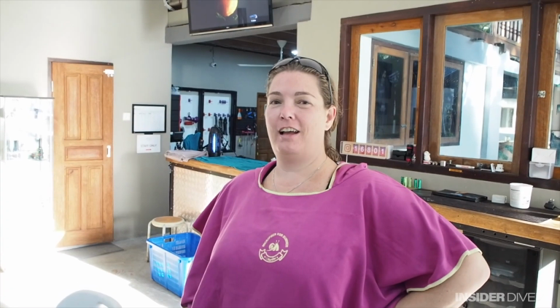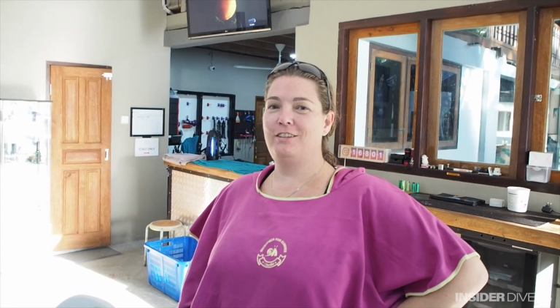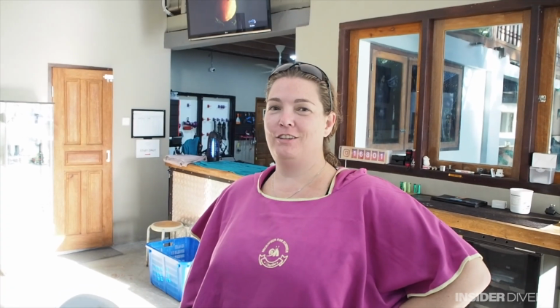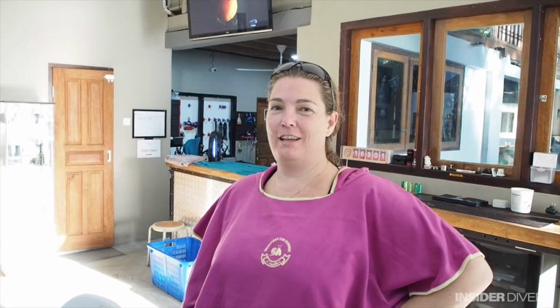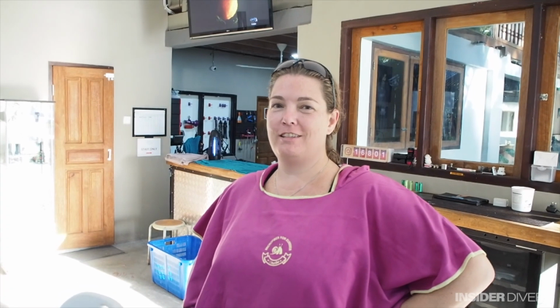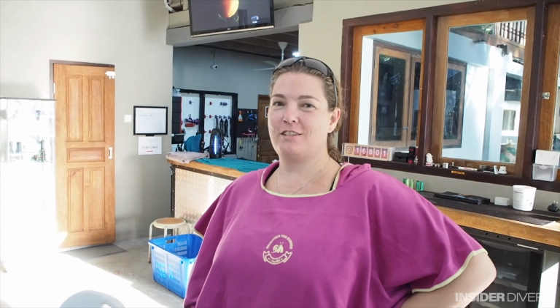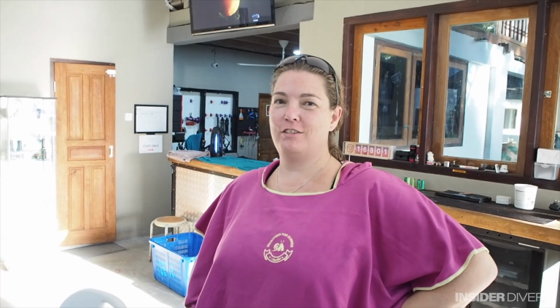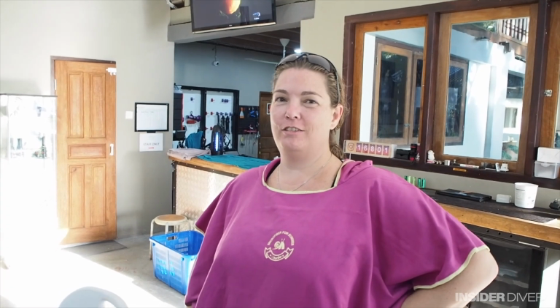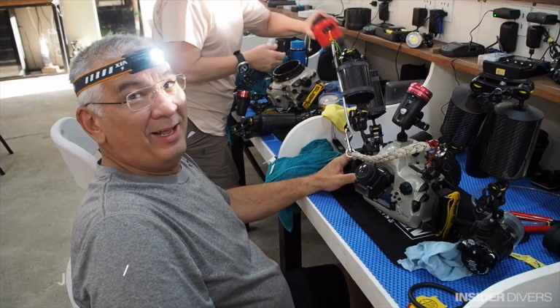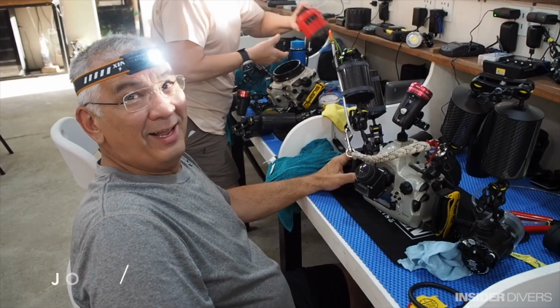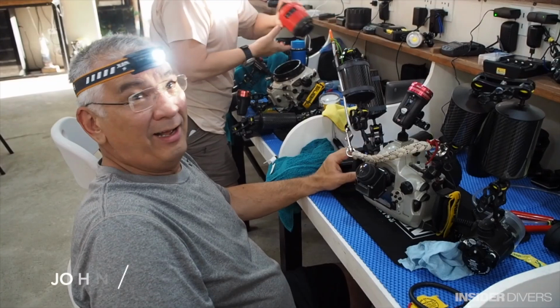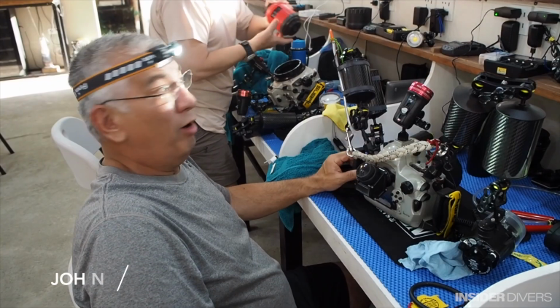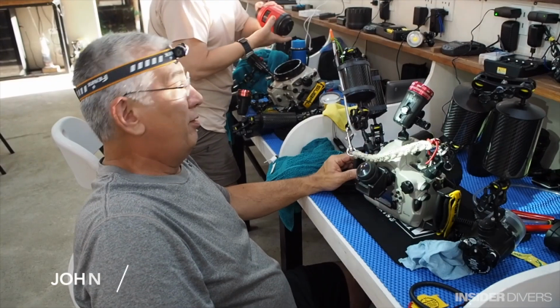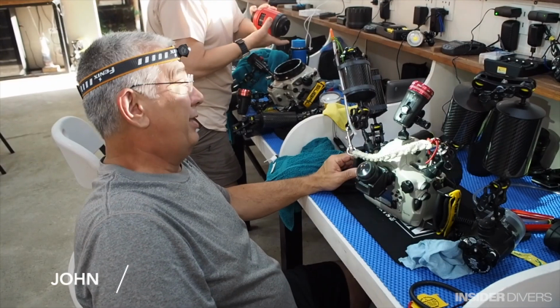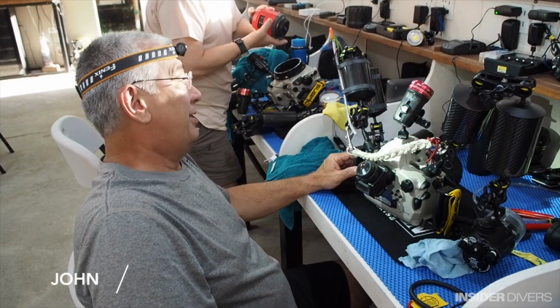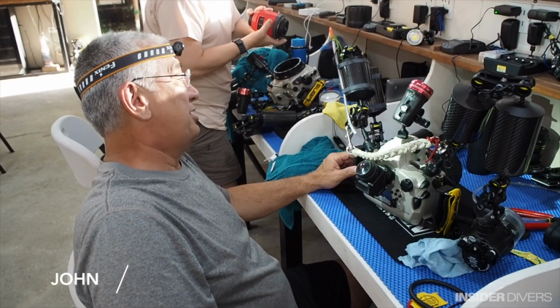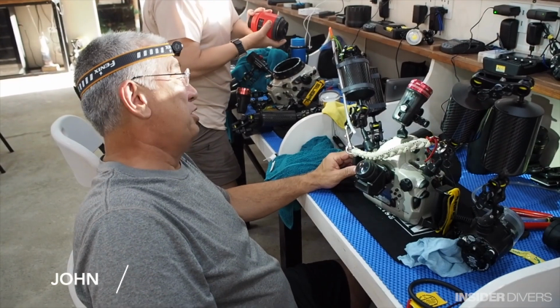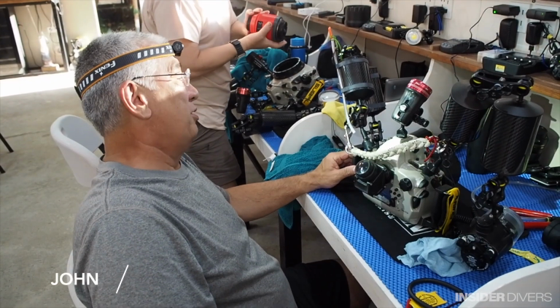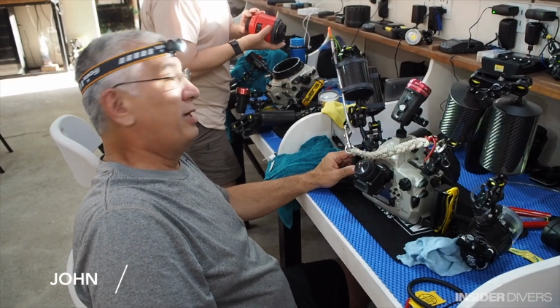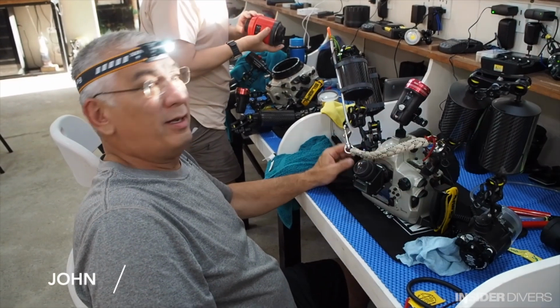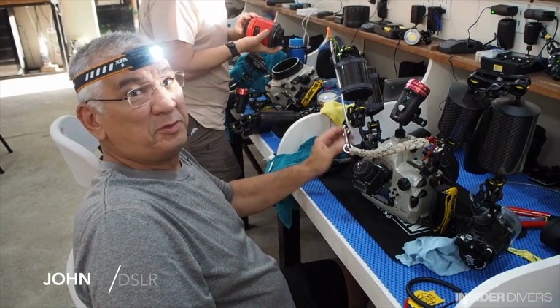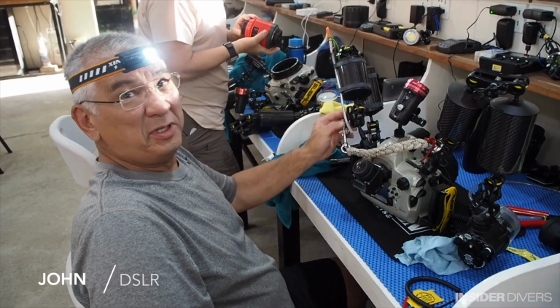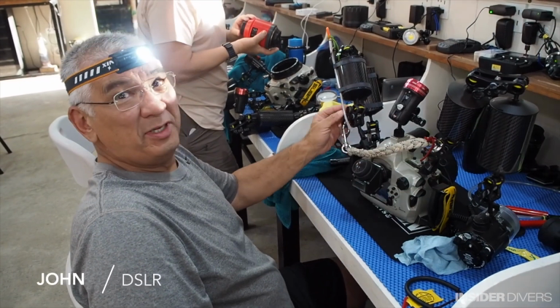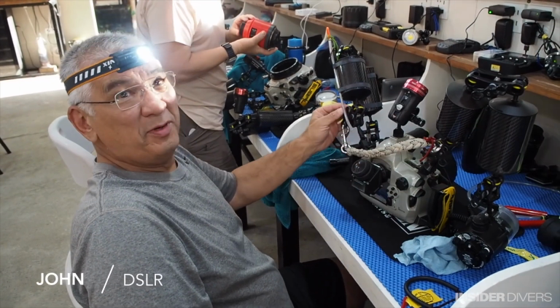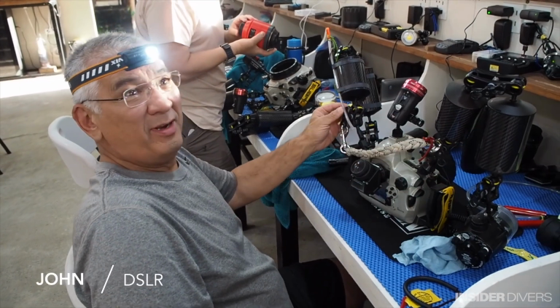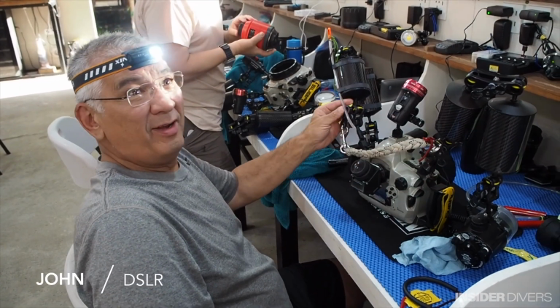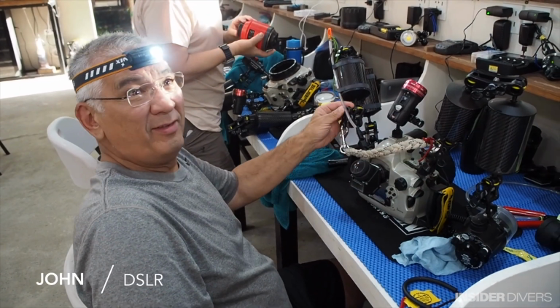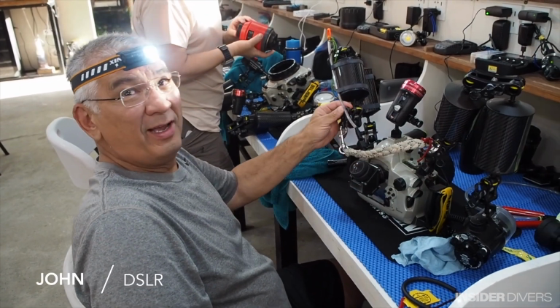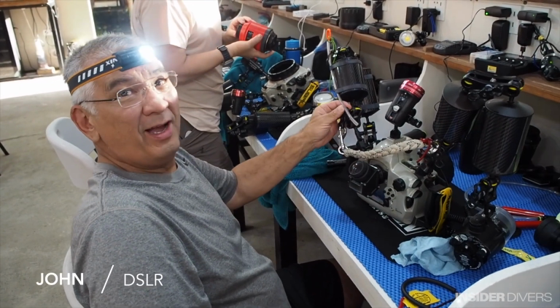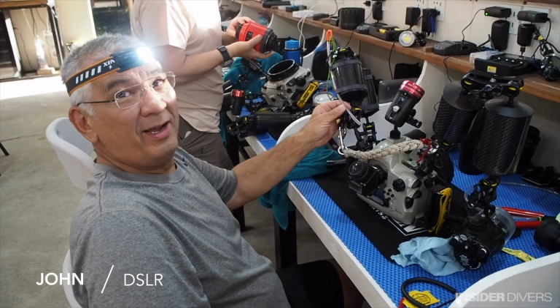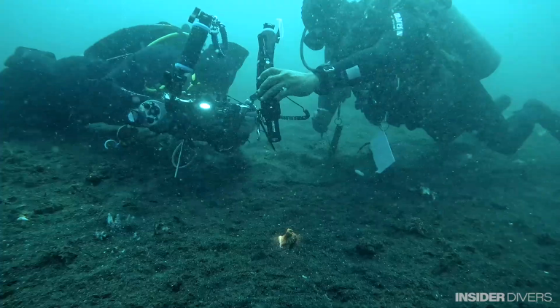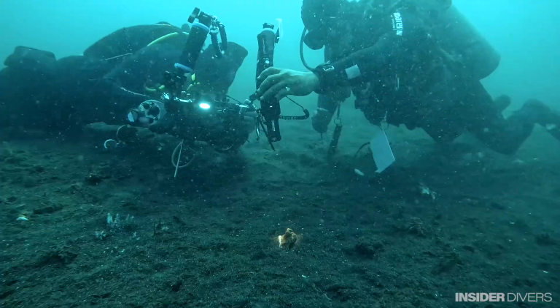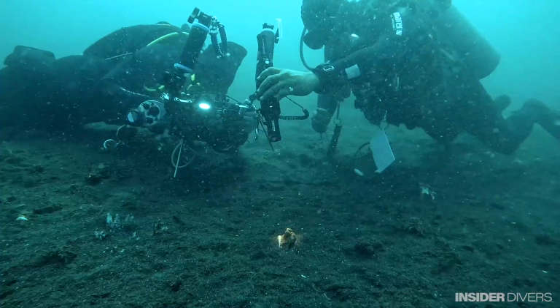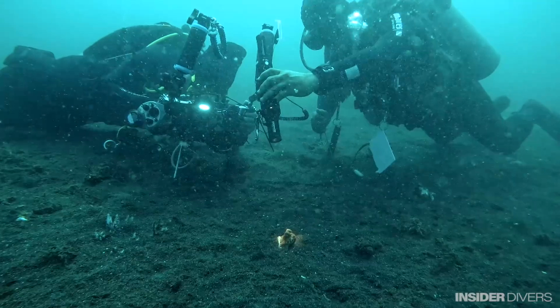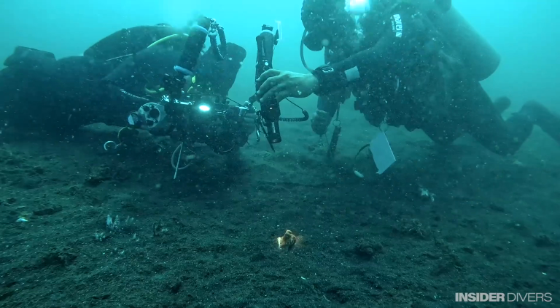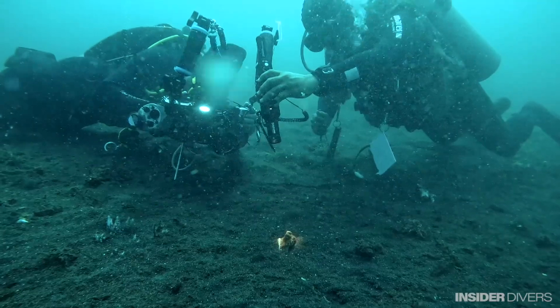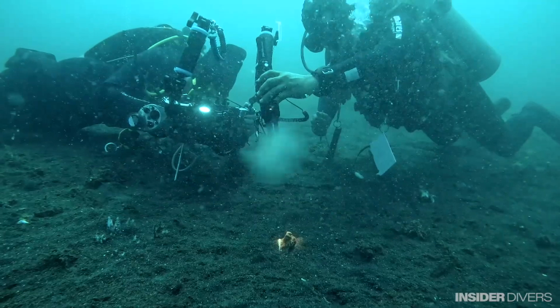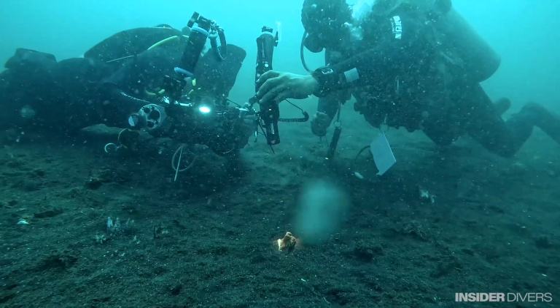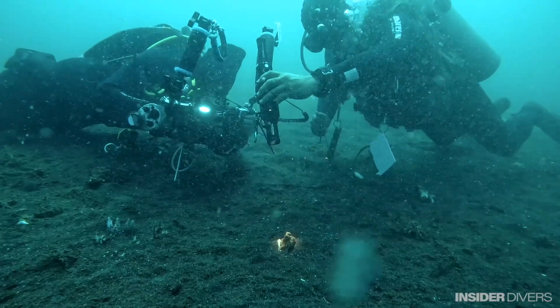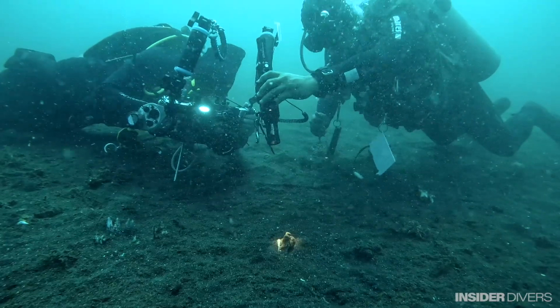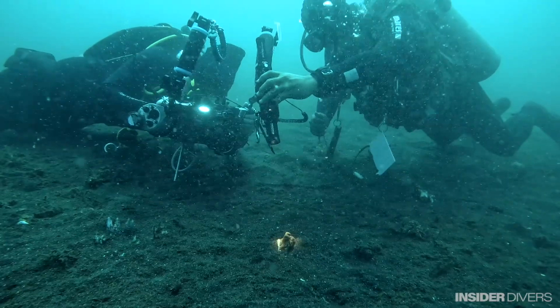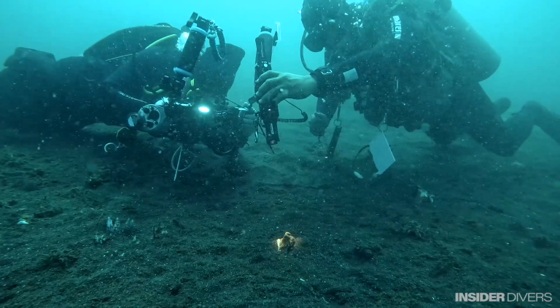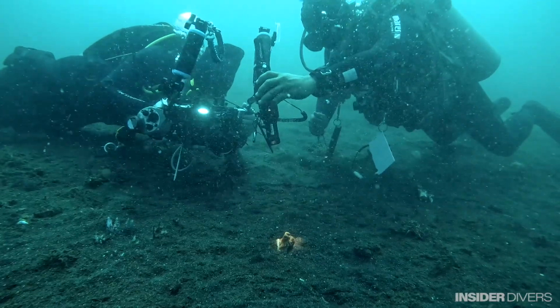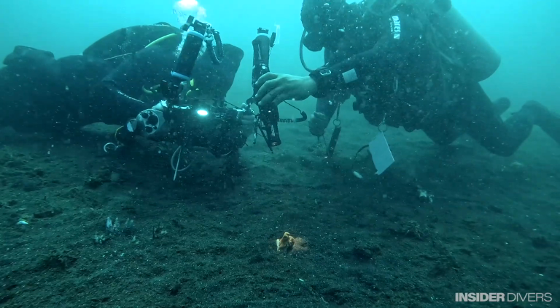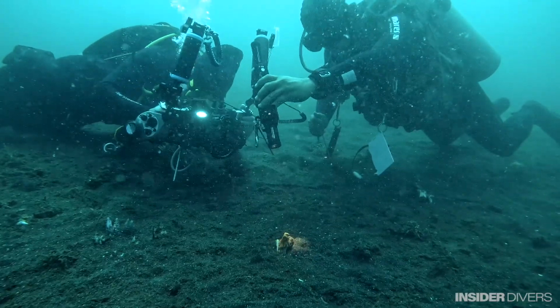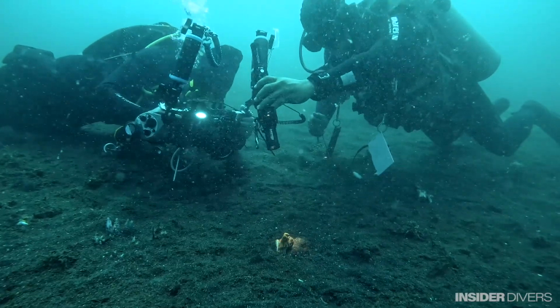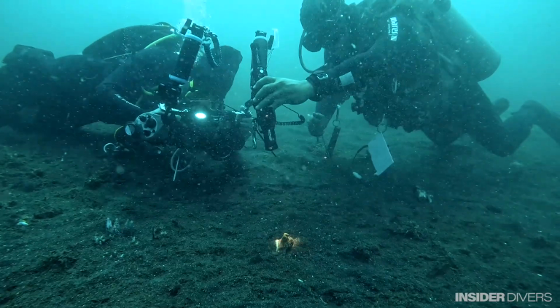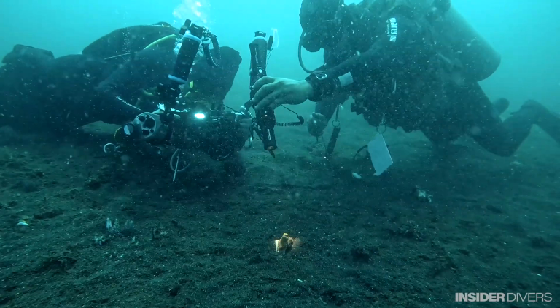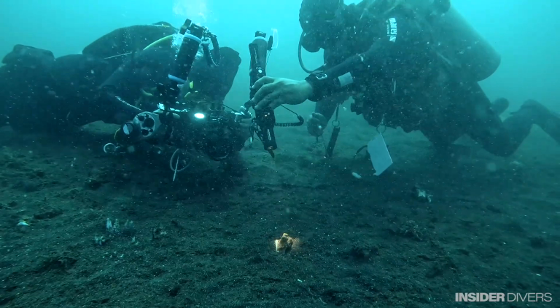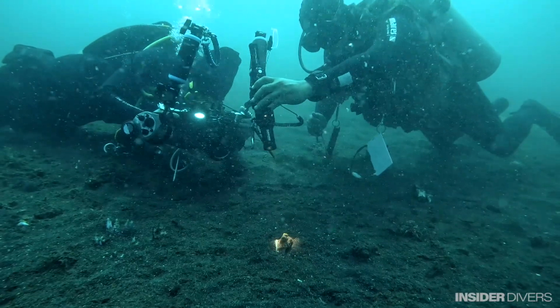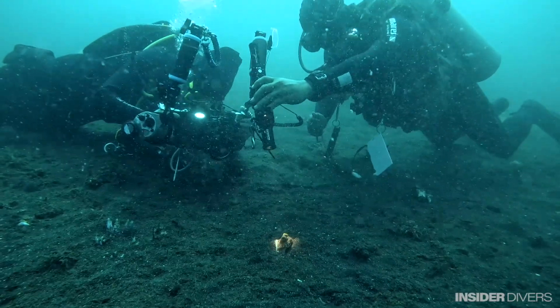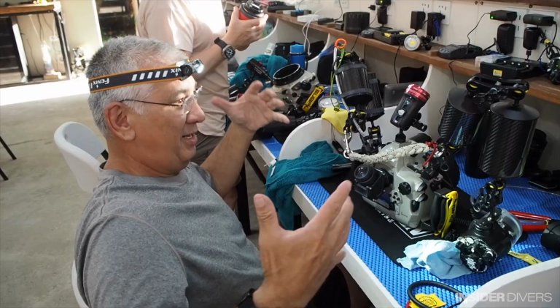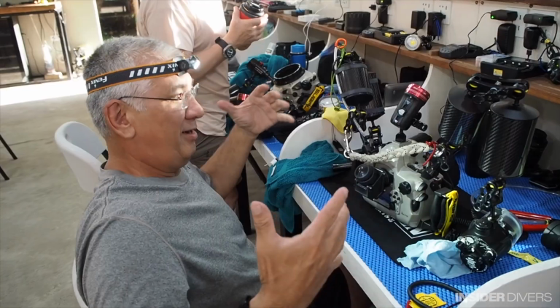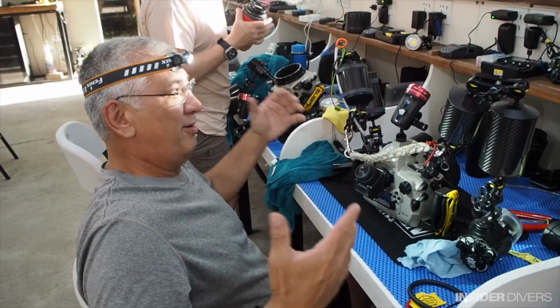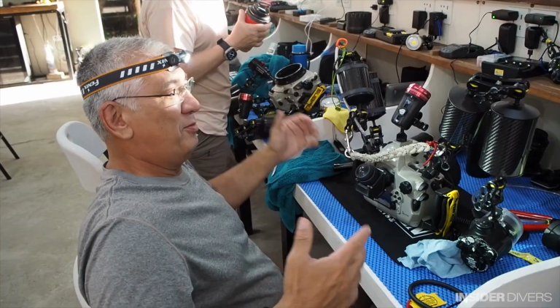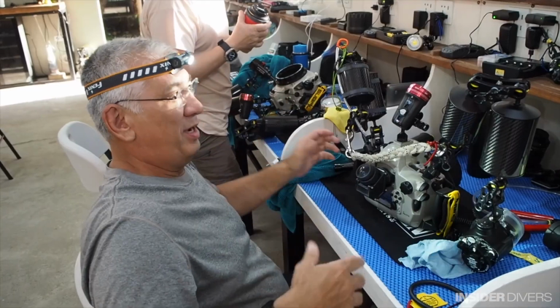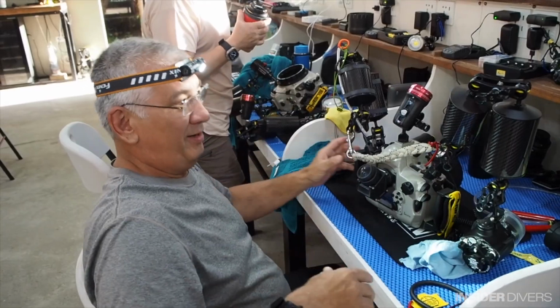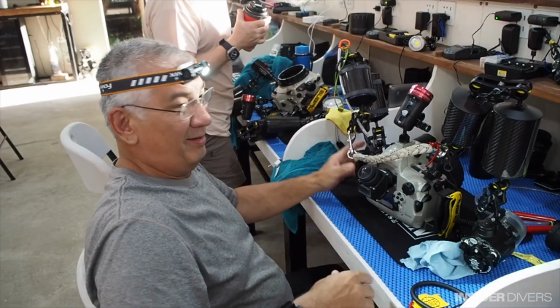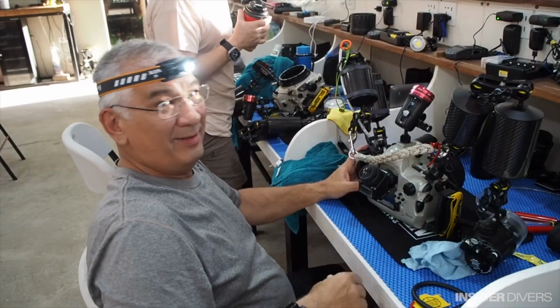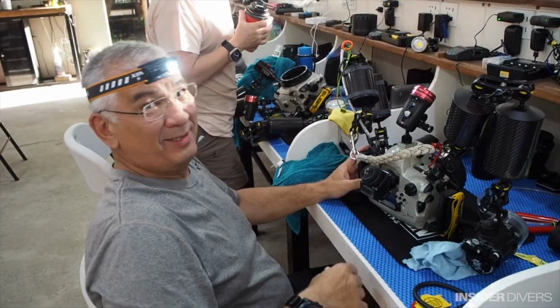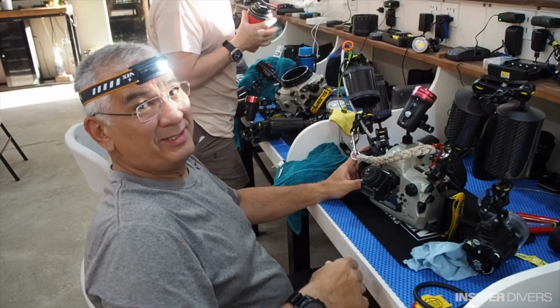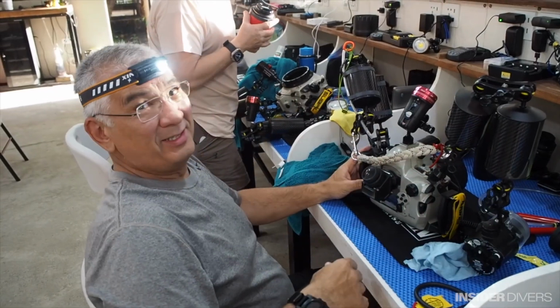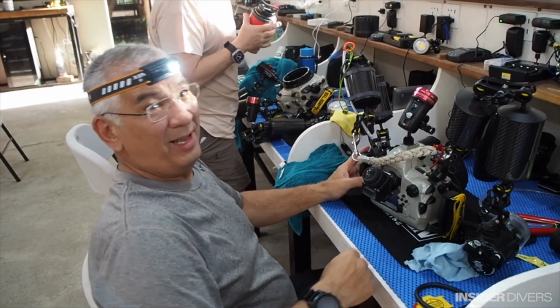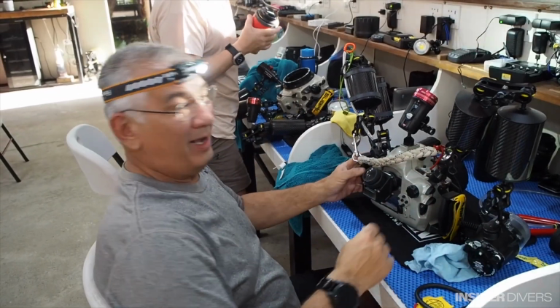I do like the snoot. Especially when you have the guide help you with it. Because trying to do it yourself is like, oh man, this is a lot.